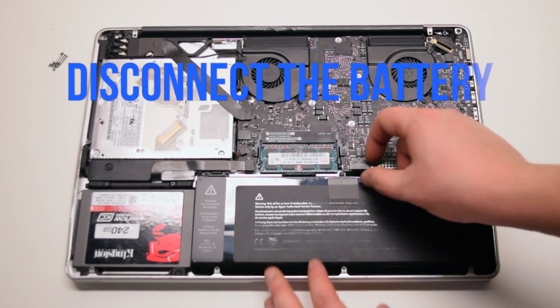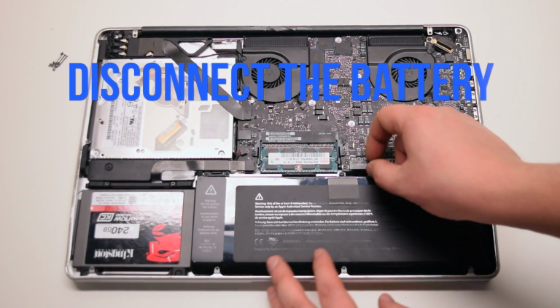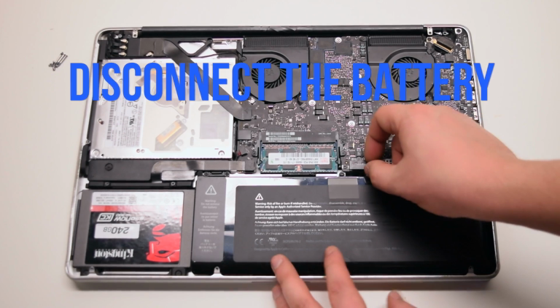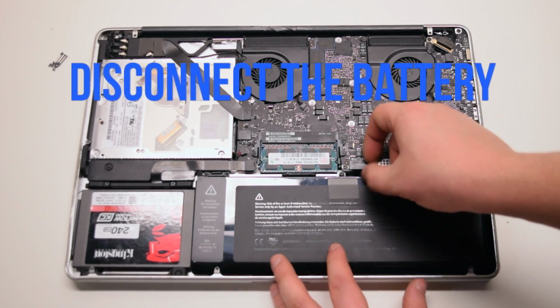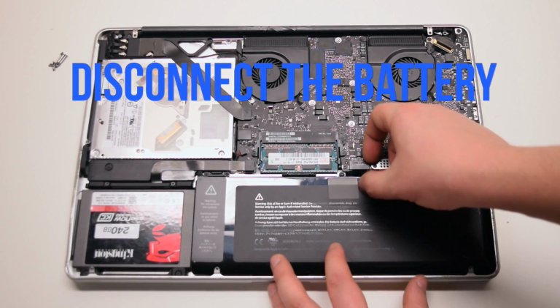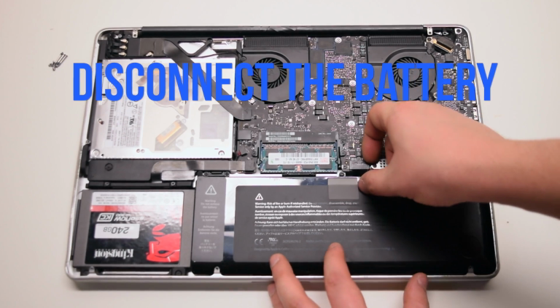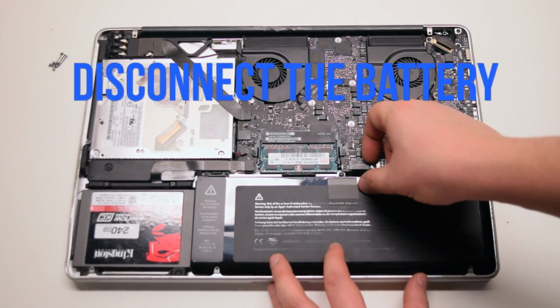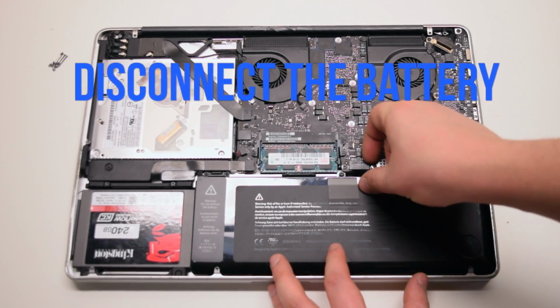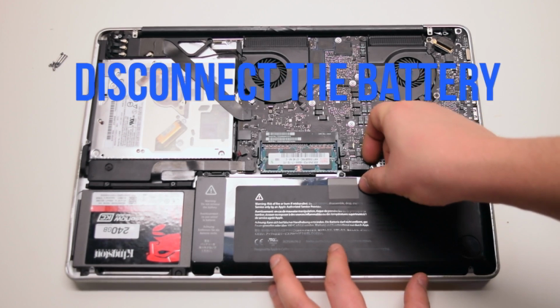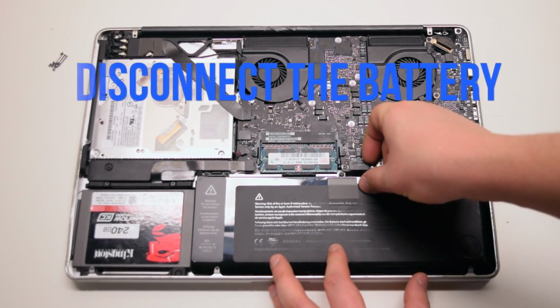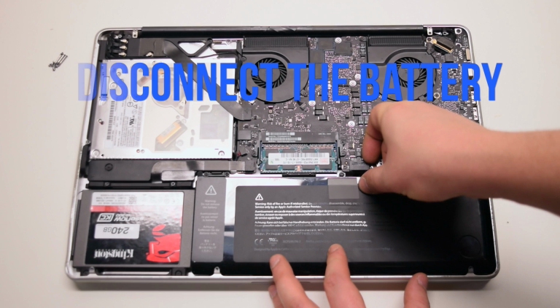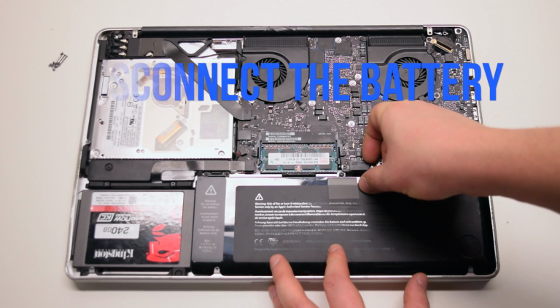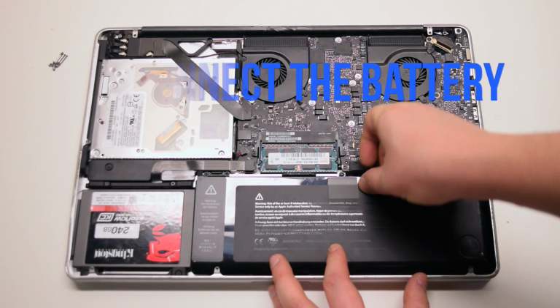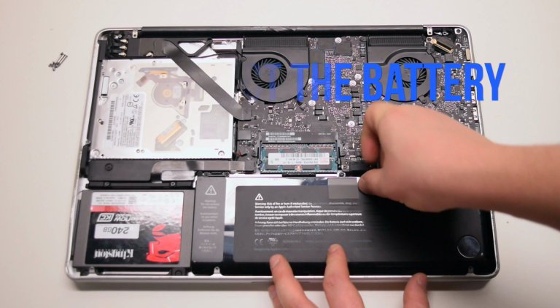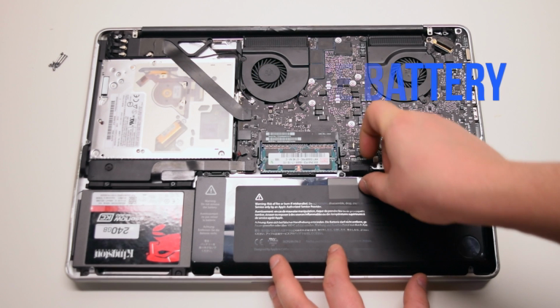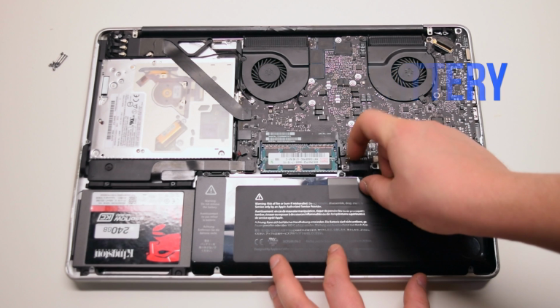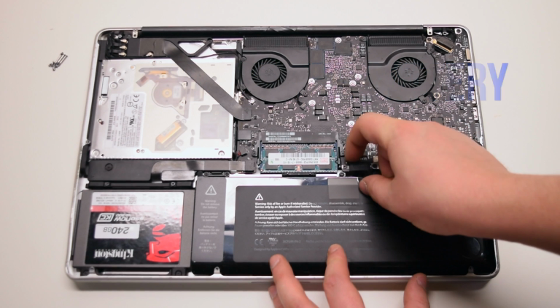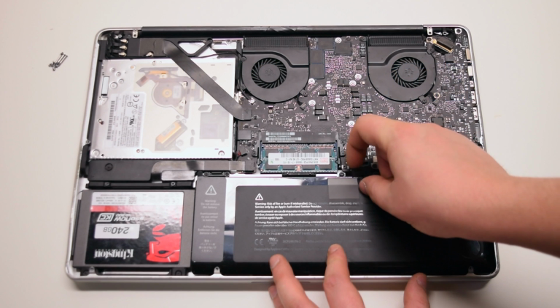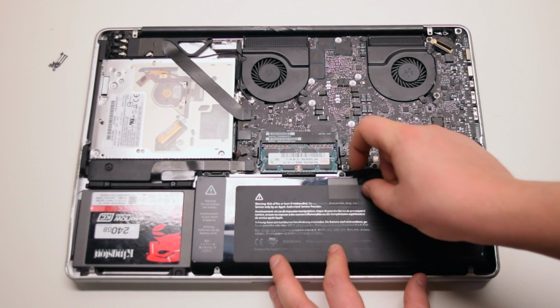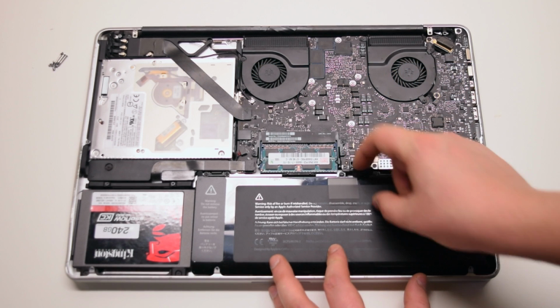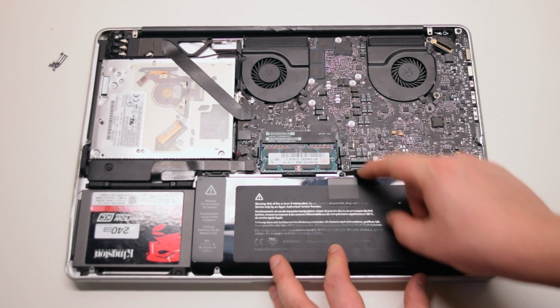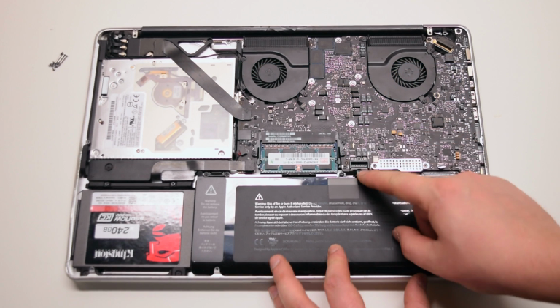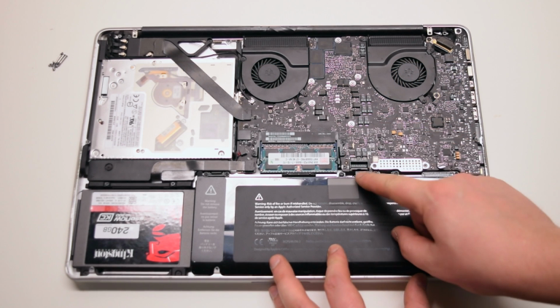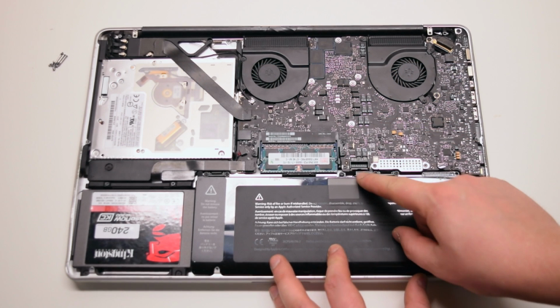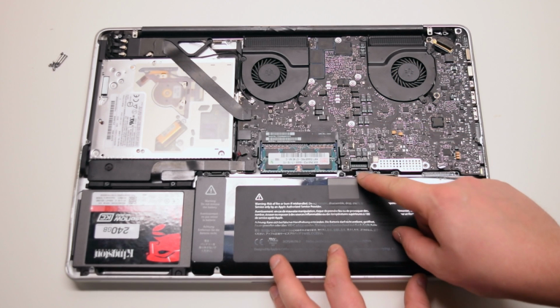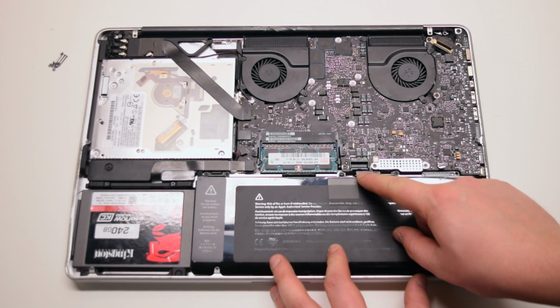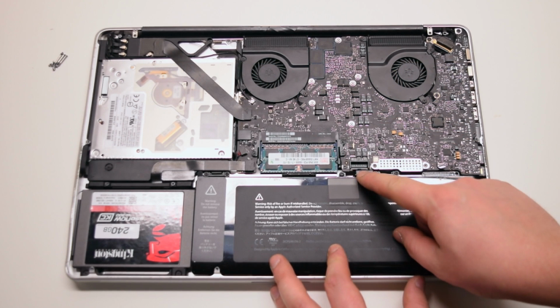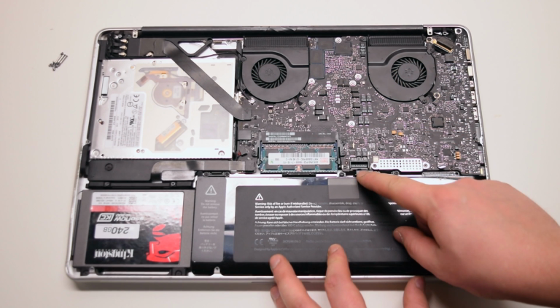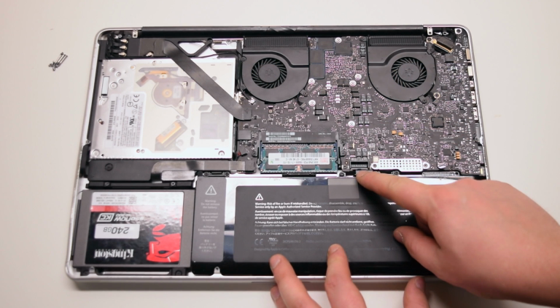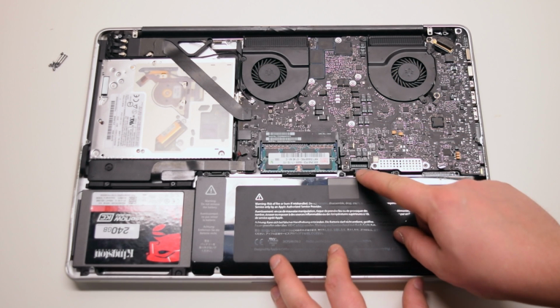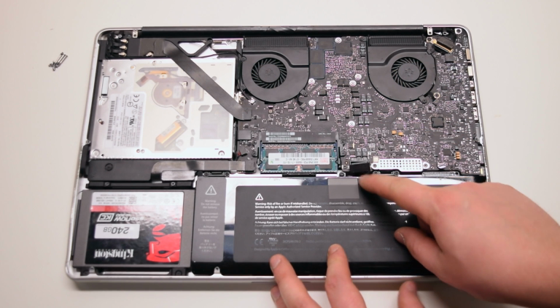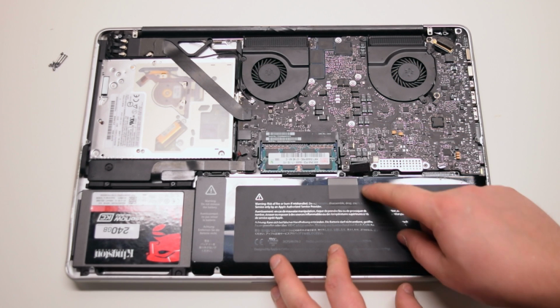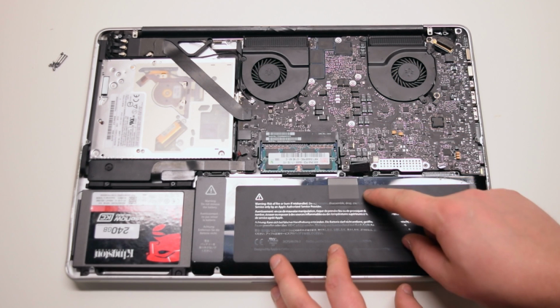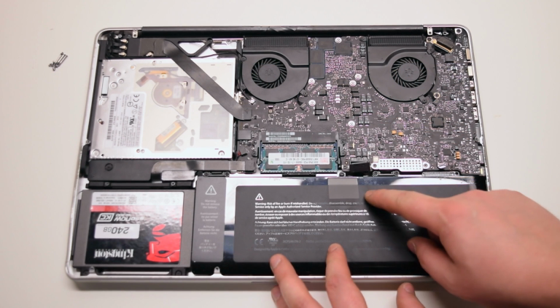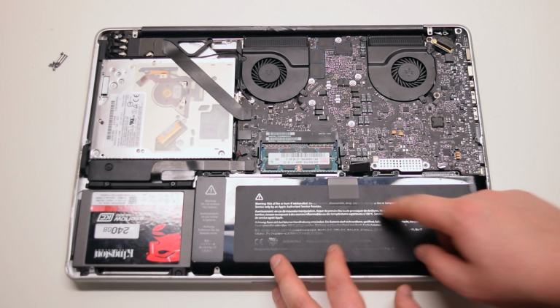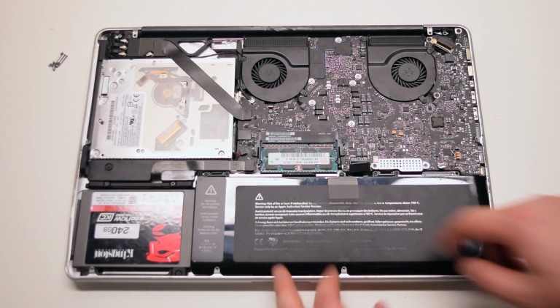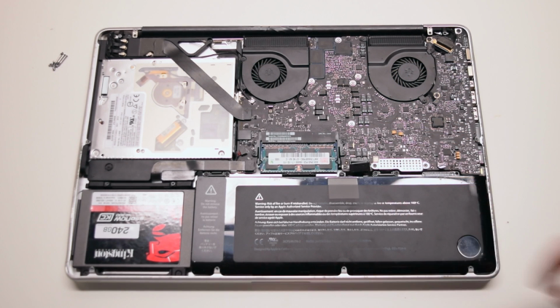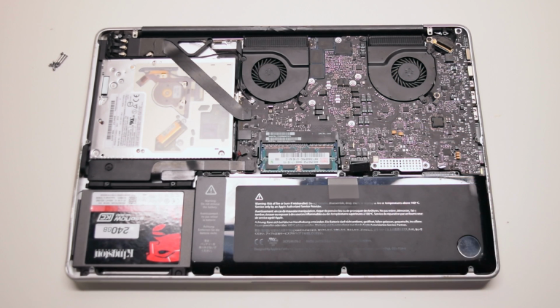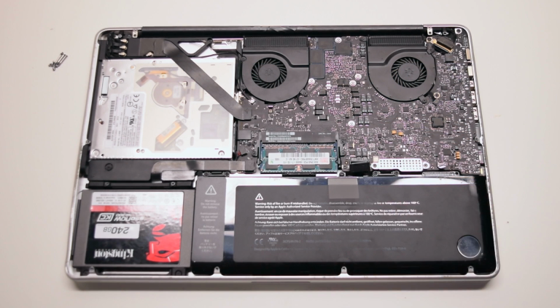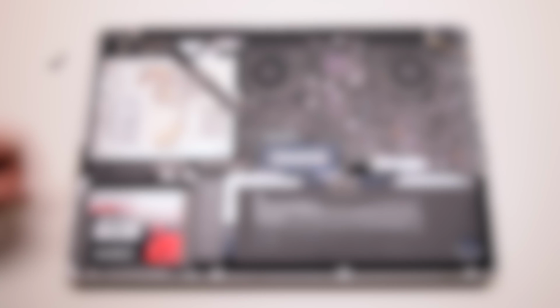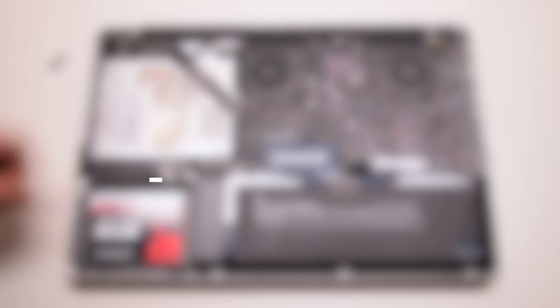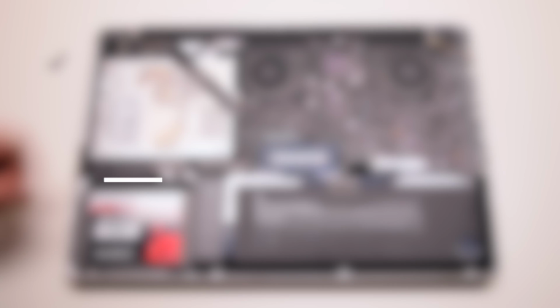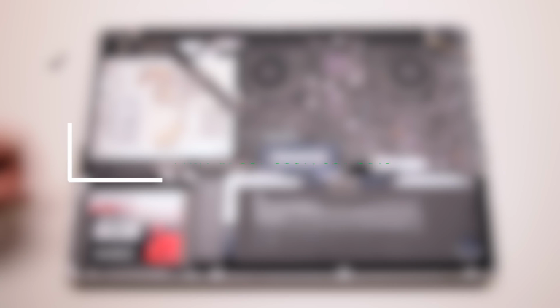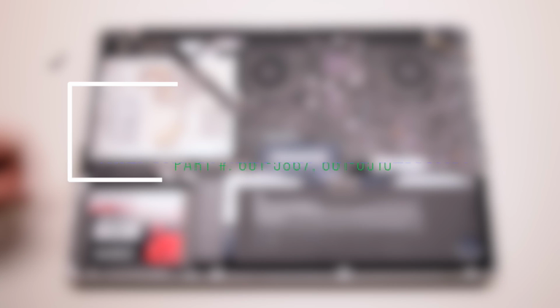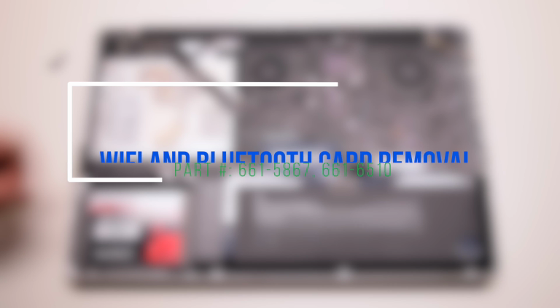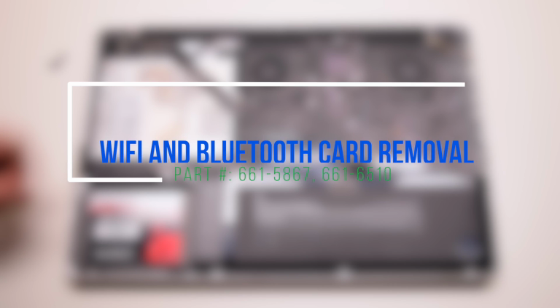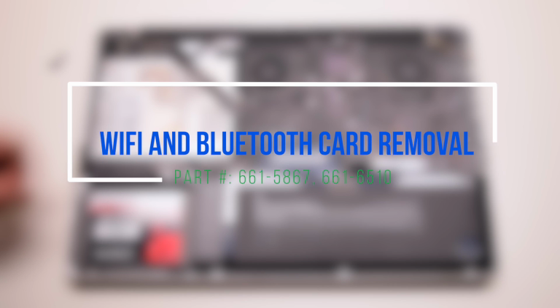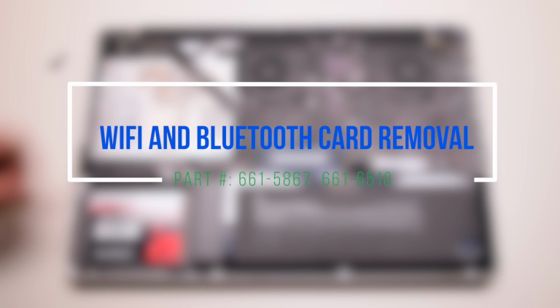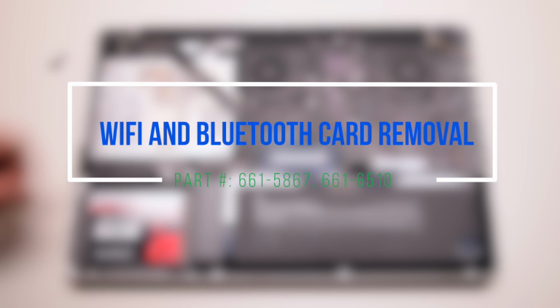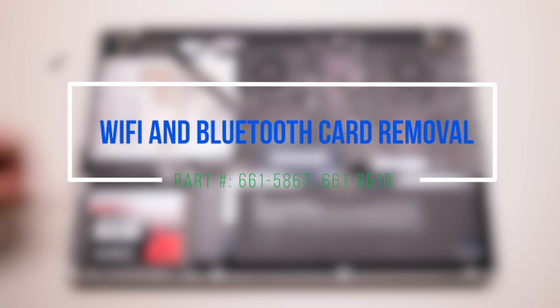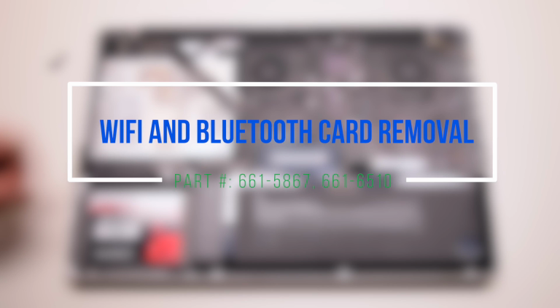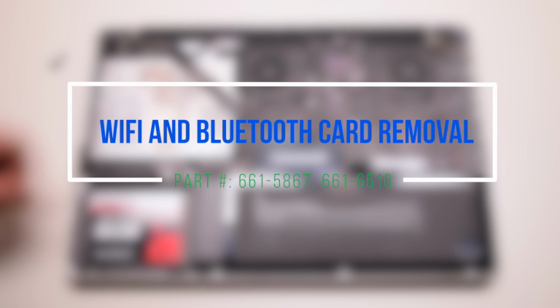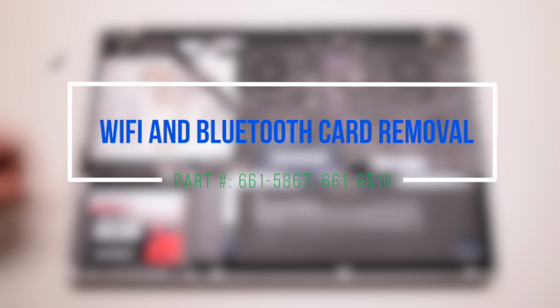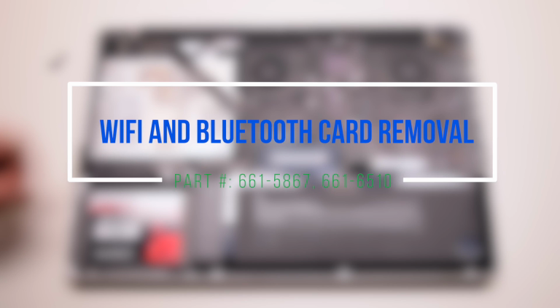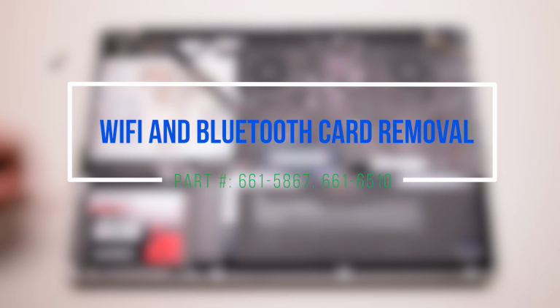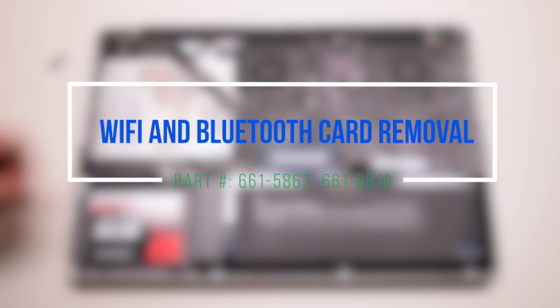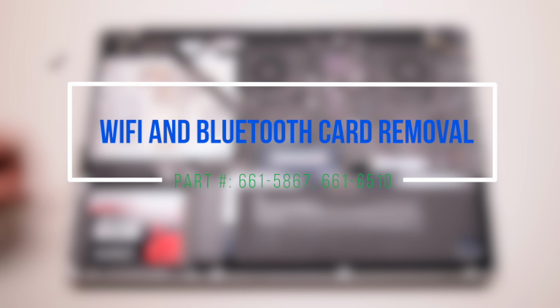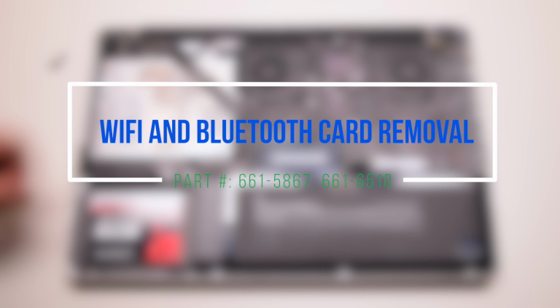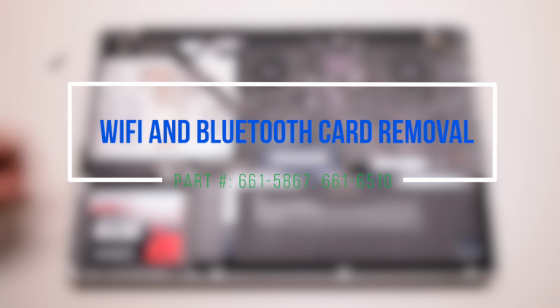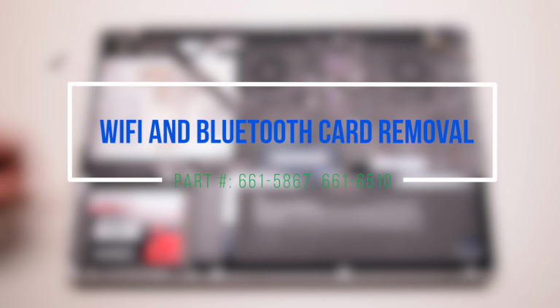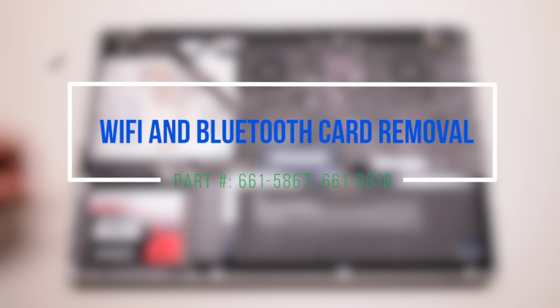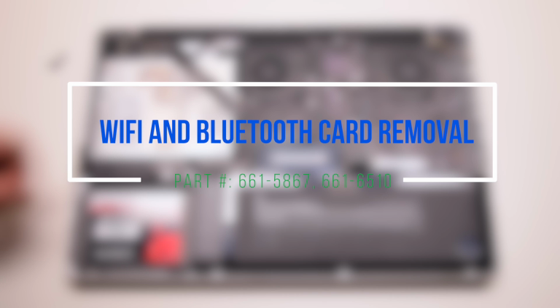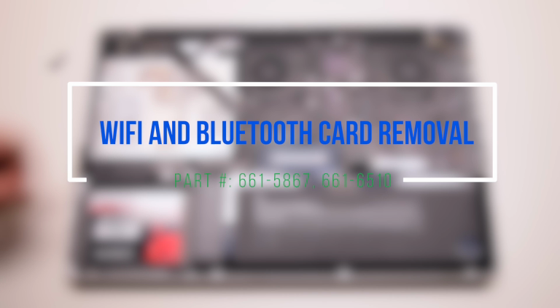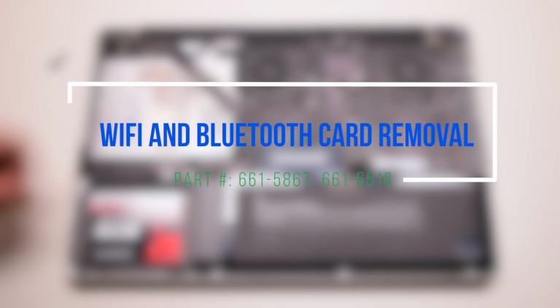Disconnect the battery before we begin. Wi-Fi and Bluetooth card removal.